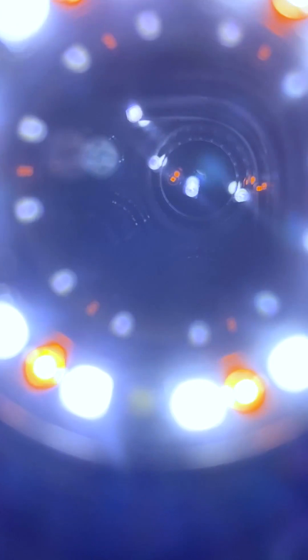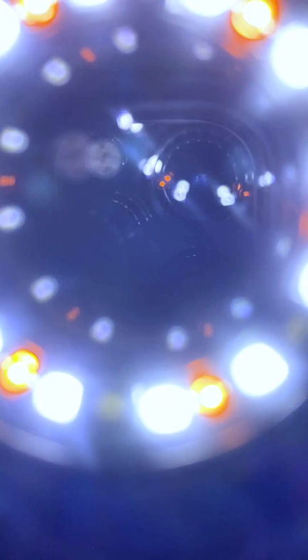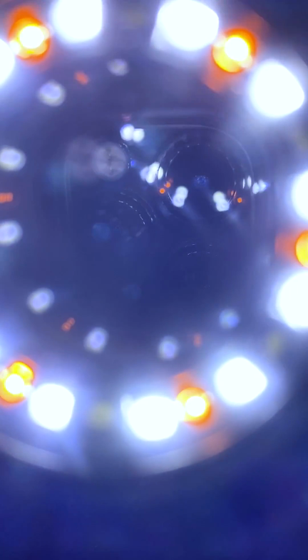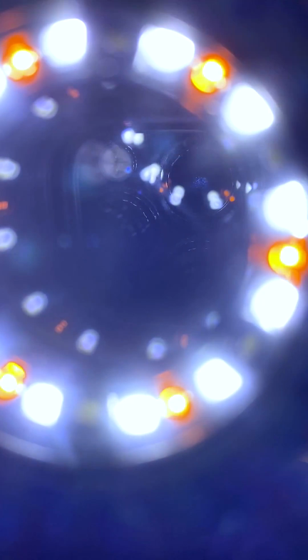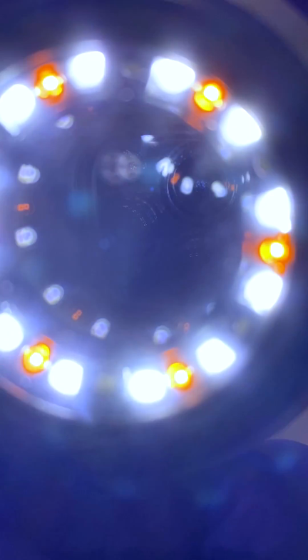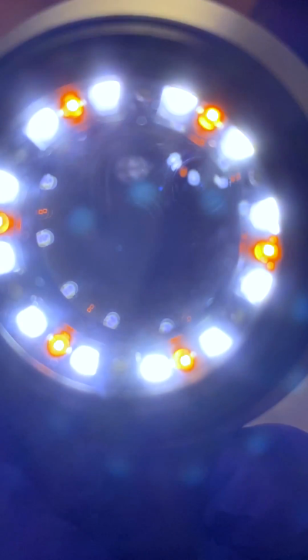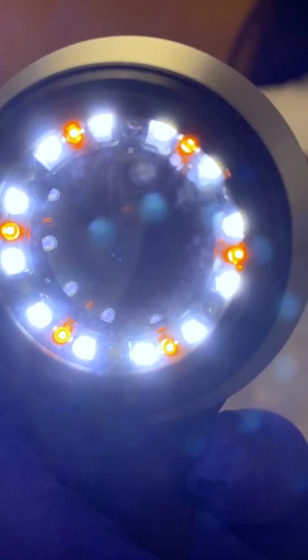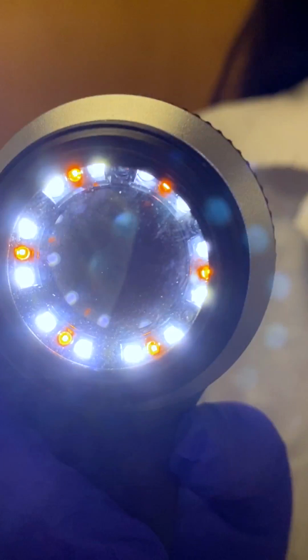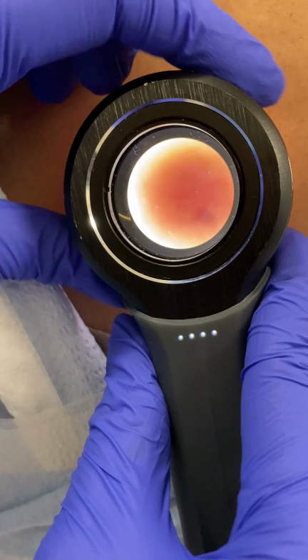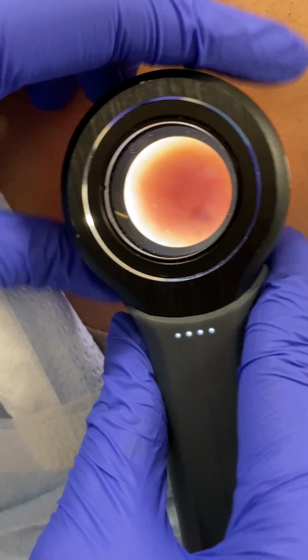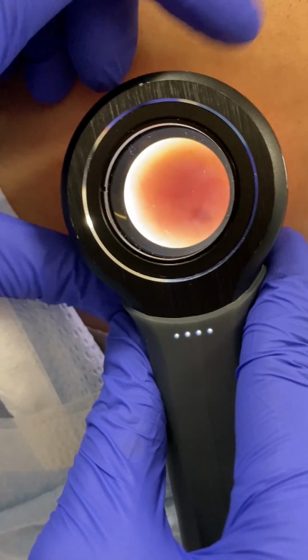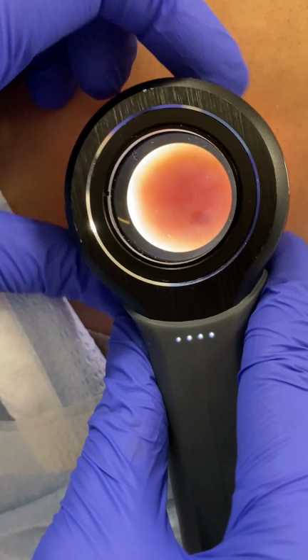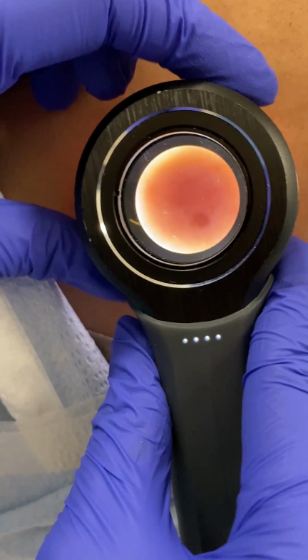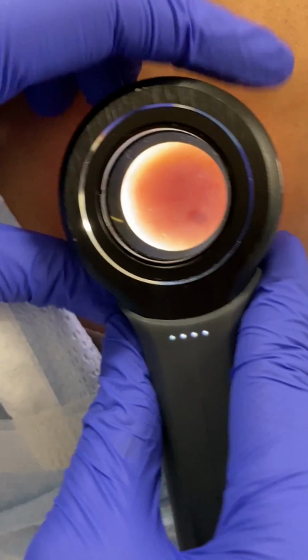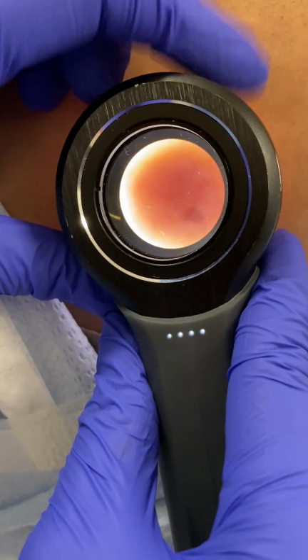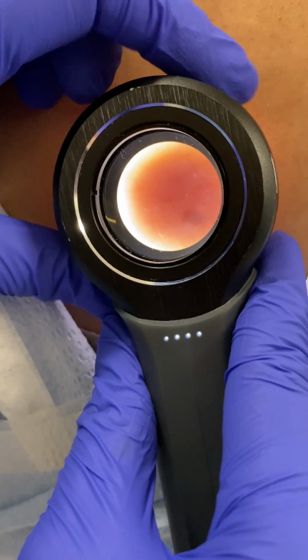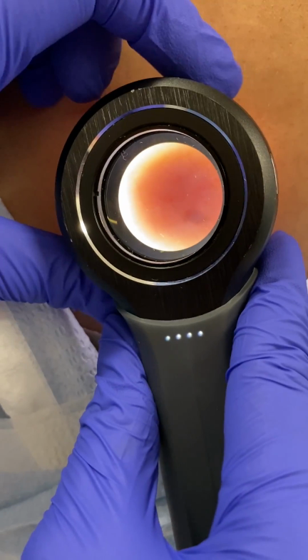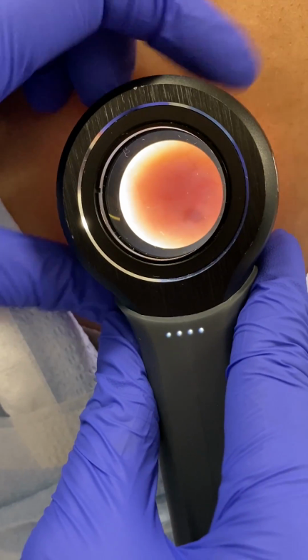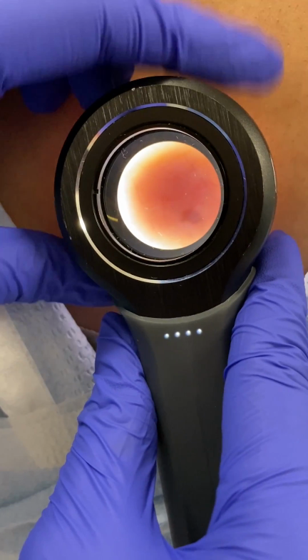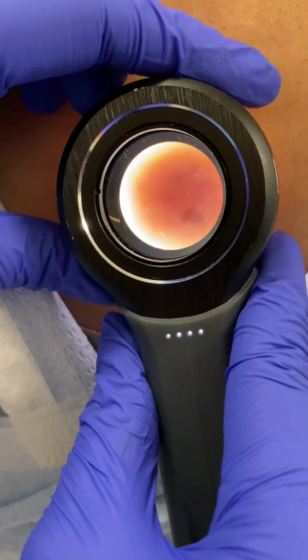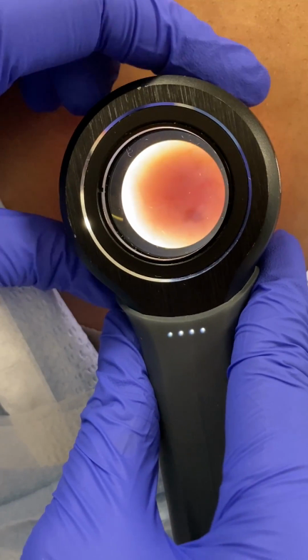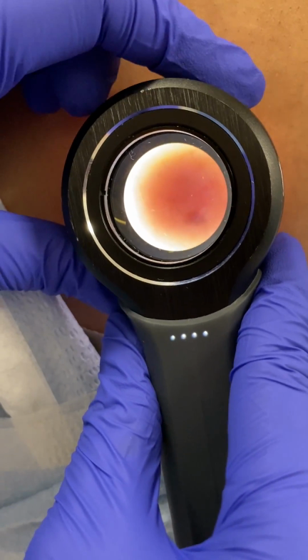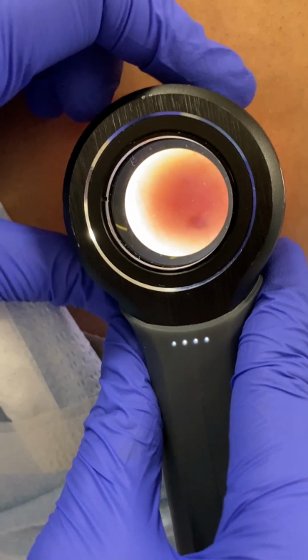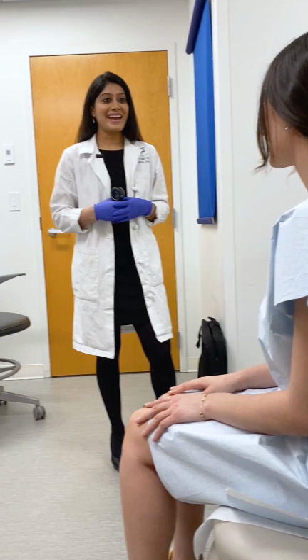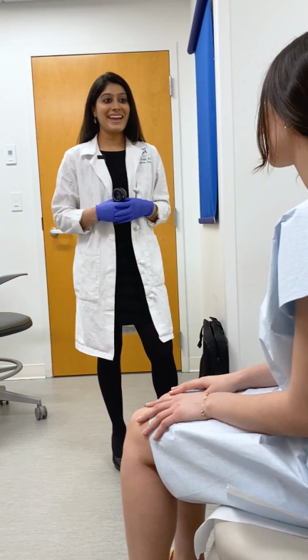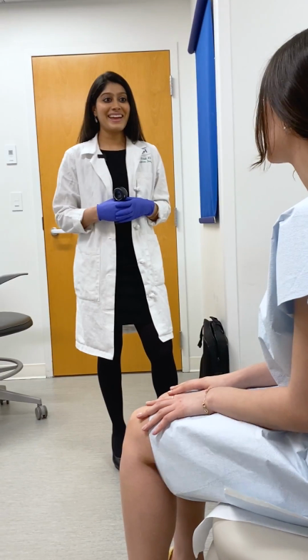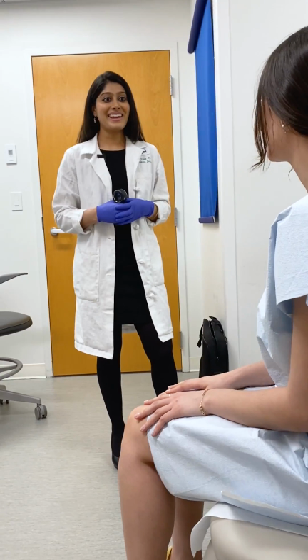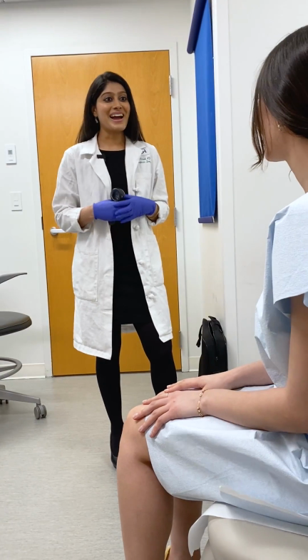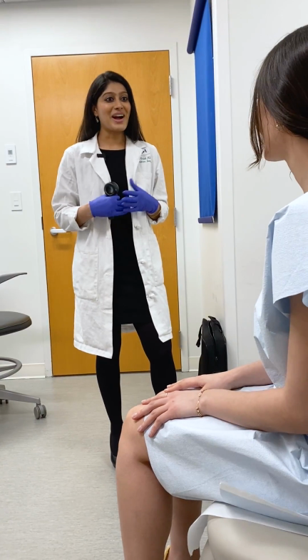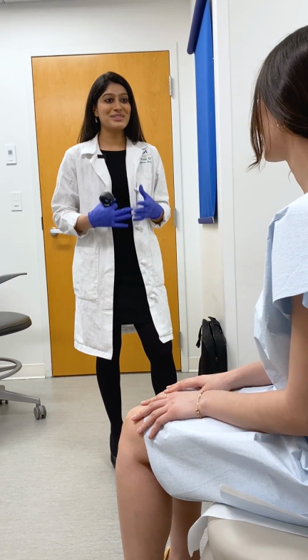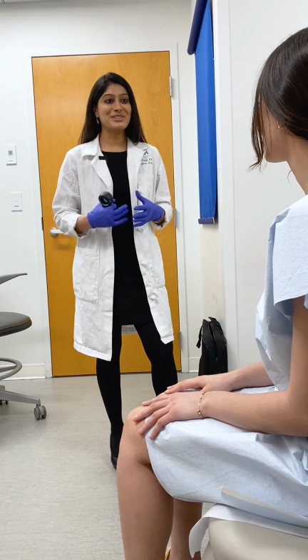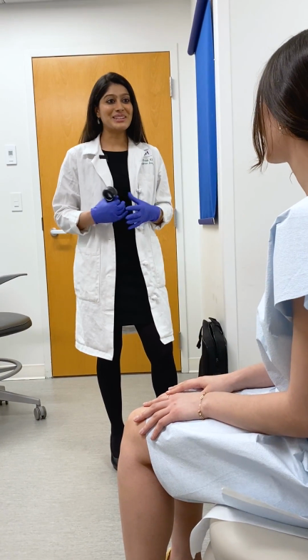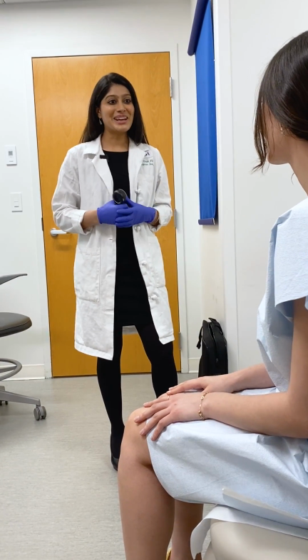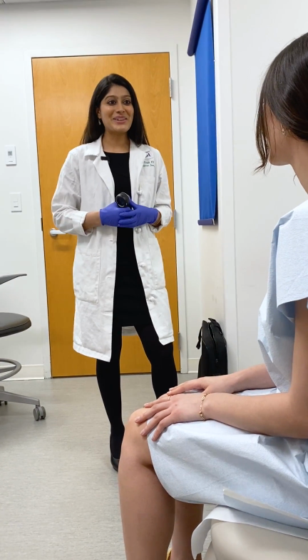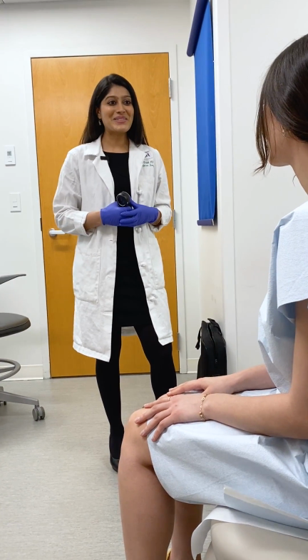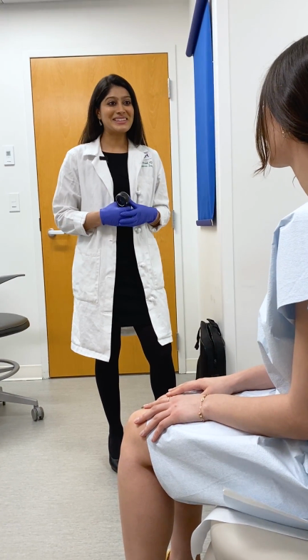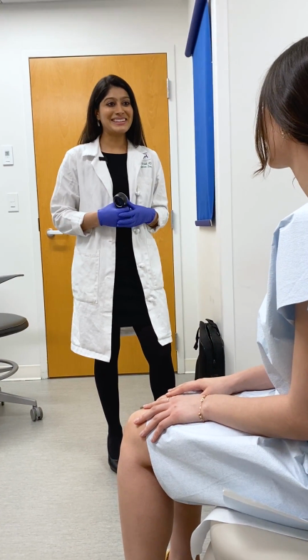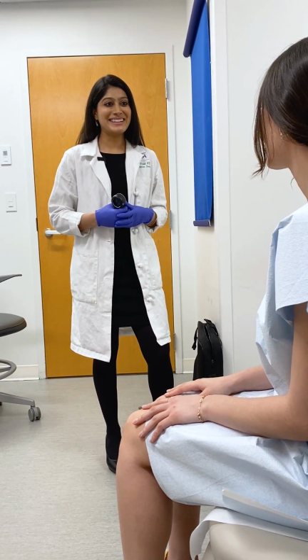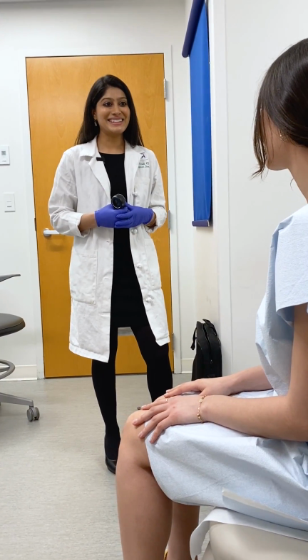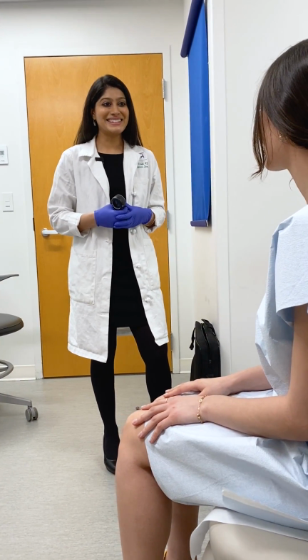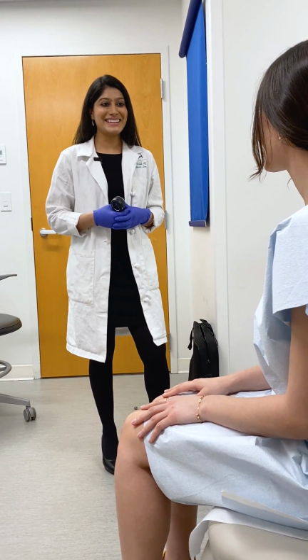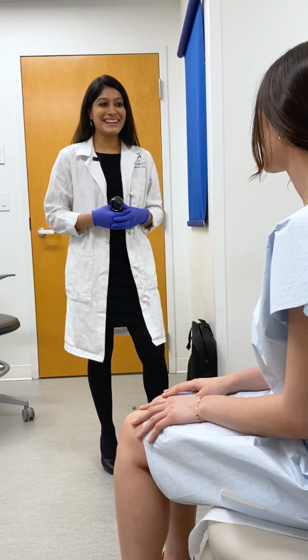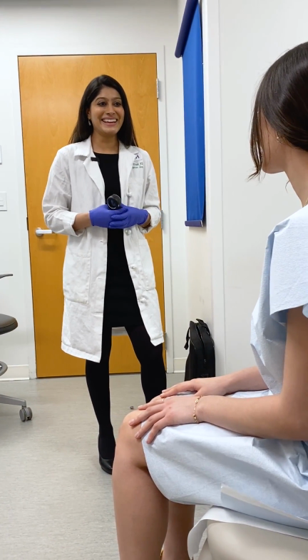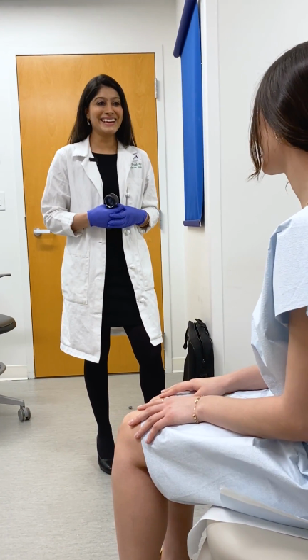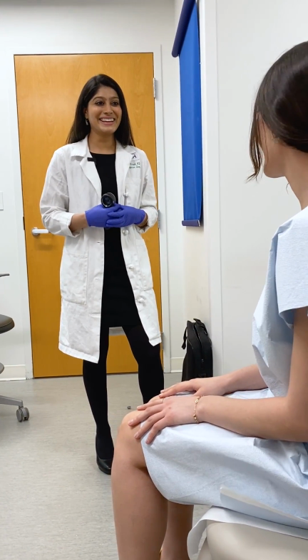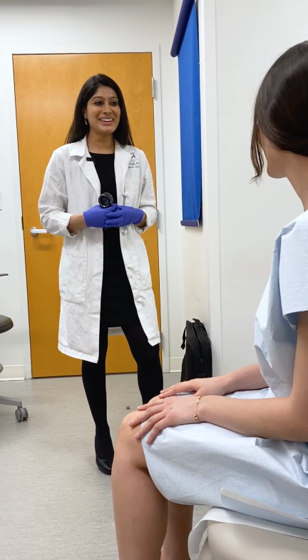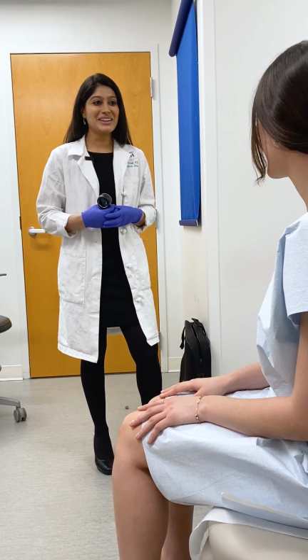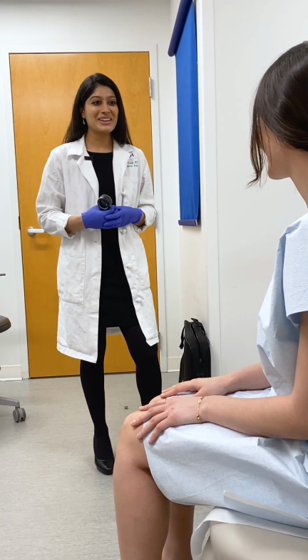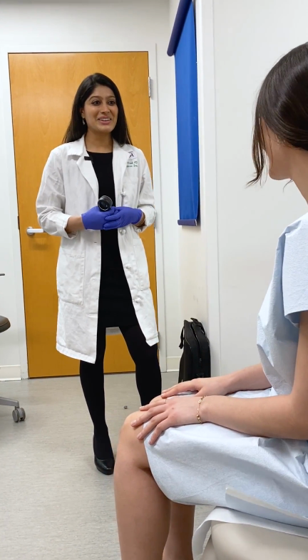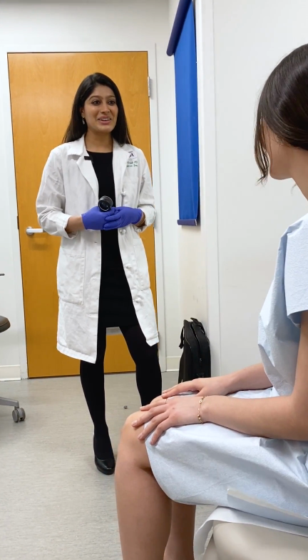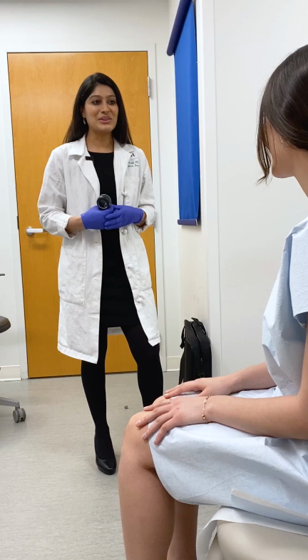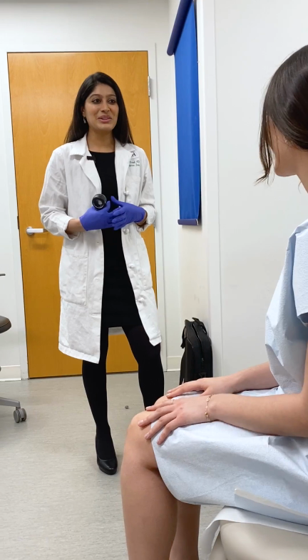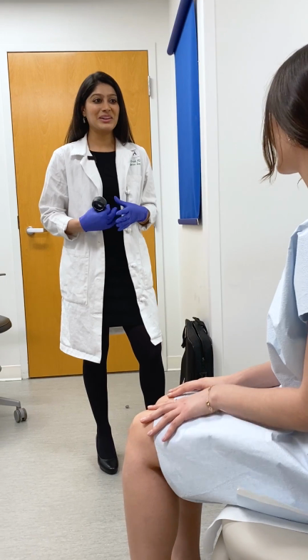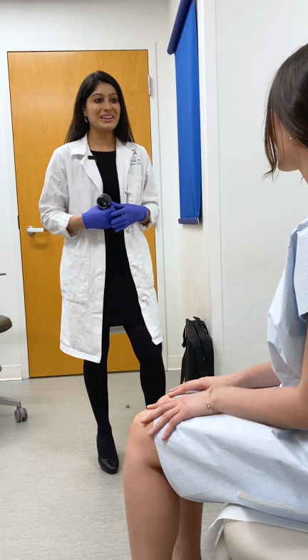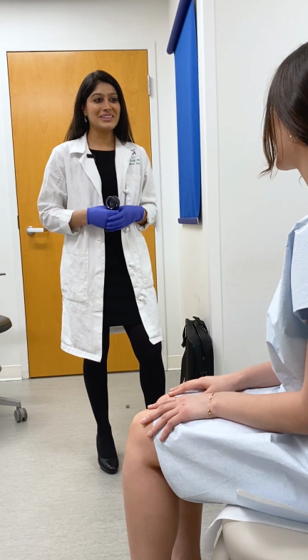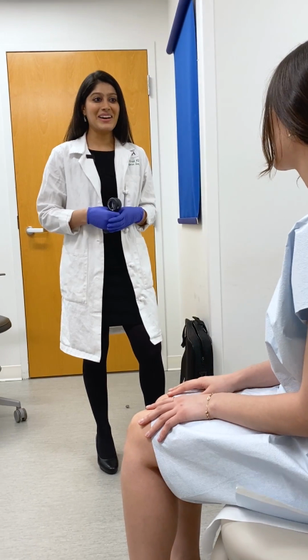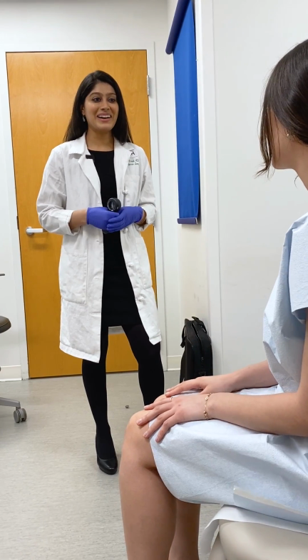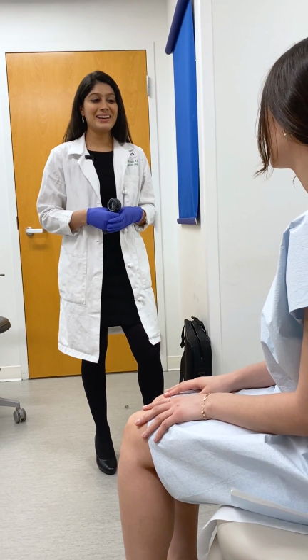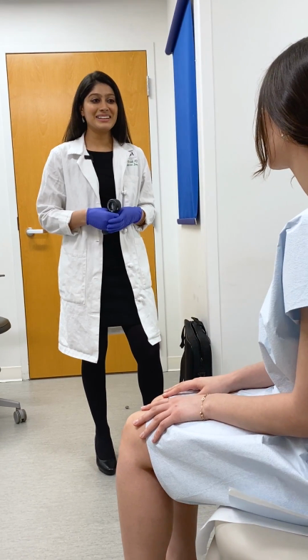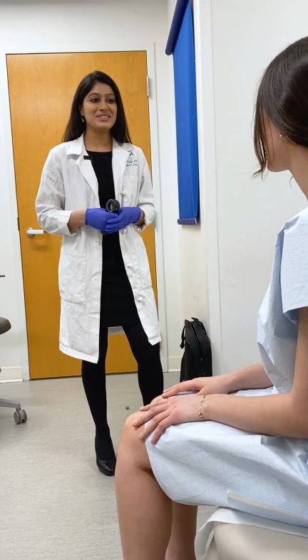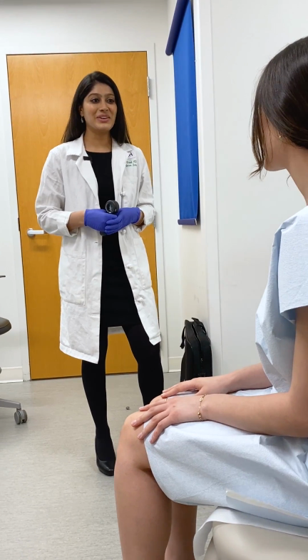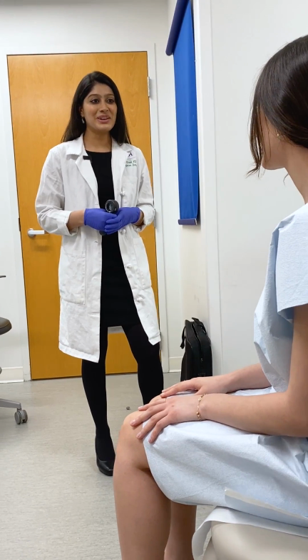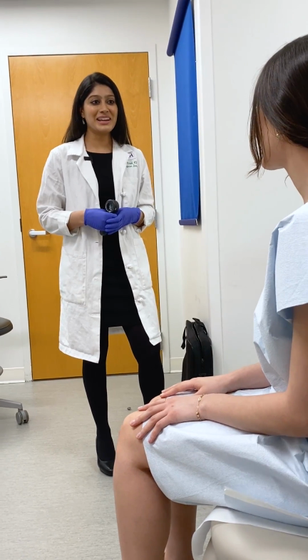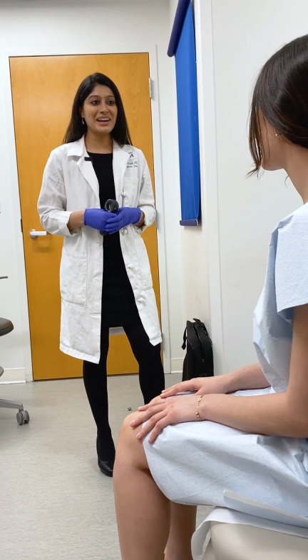Today we're doing a skin cancer screening. We ask about personal history of melanoma or skin cancer as well as family history.